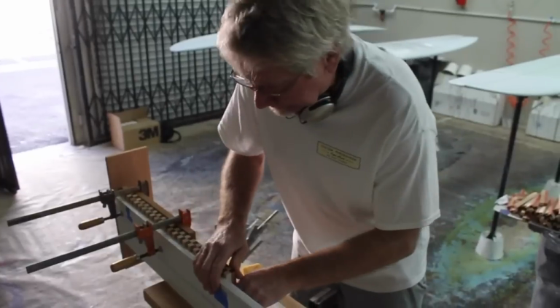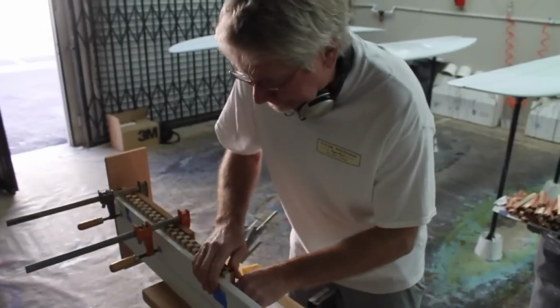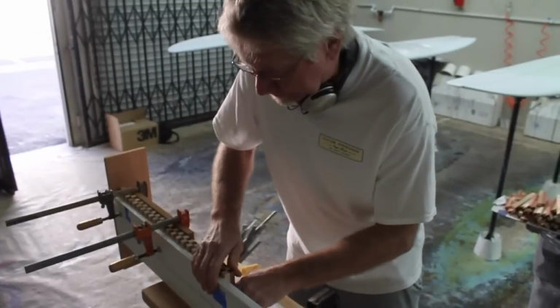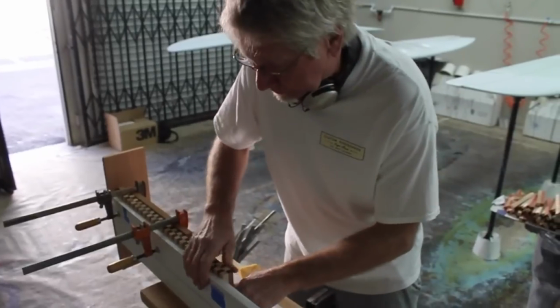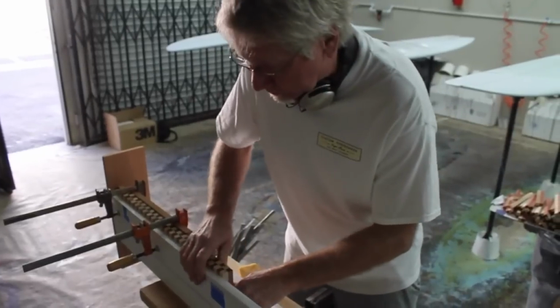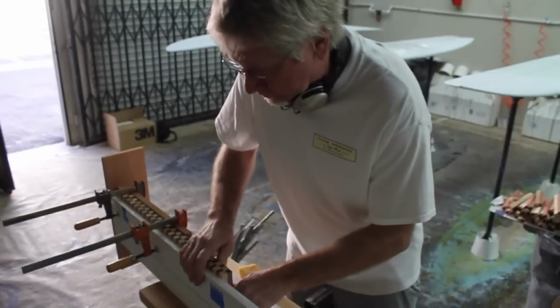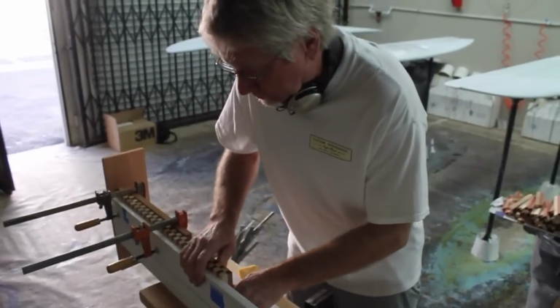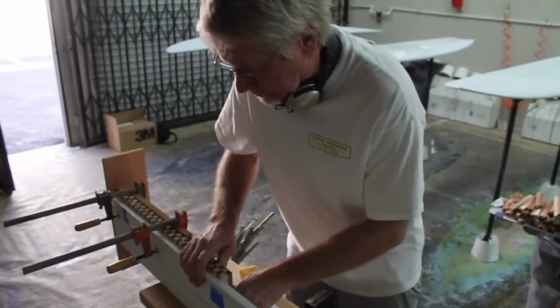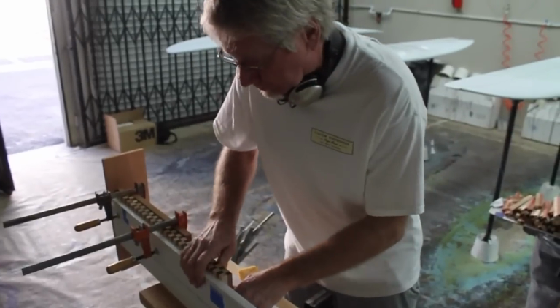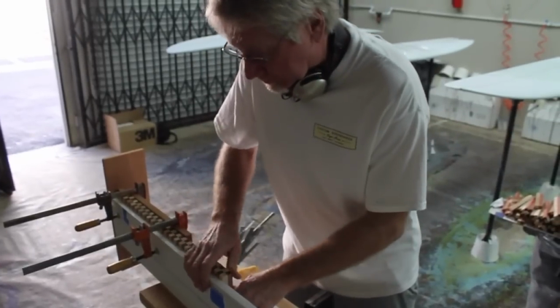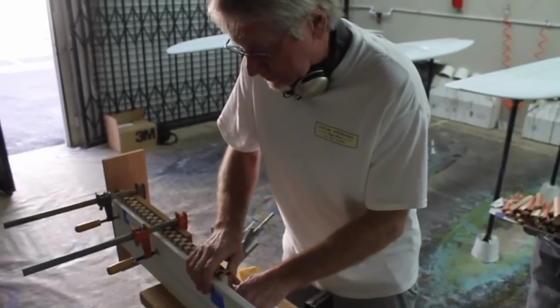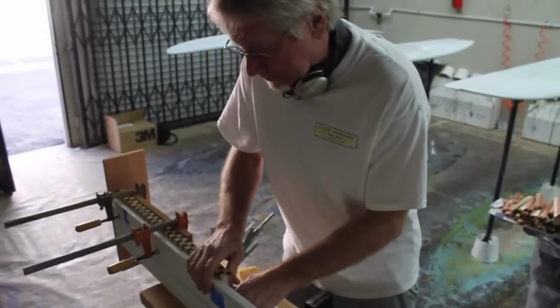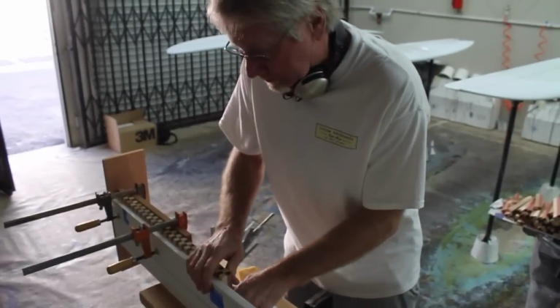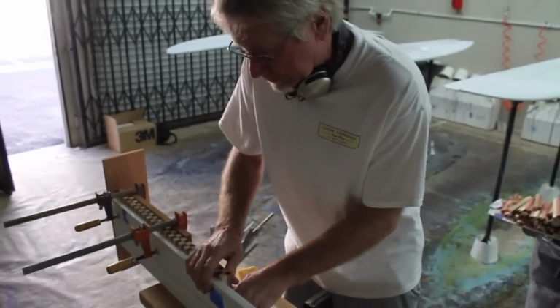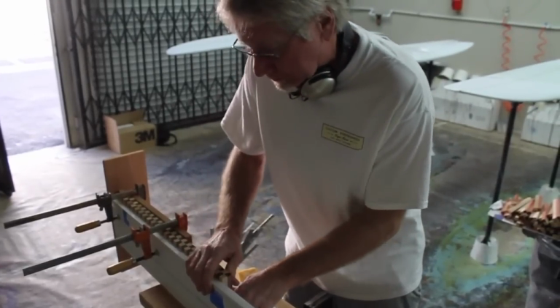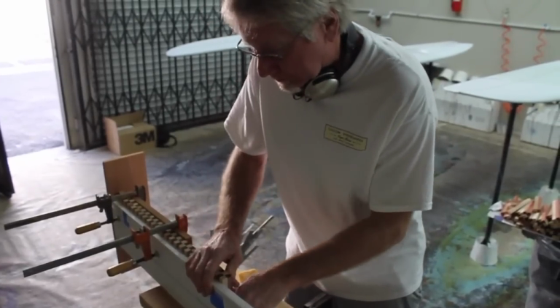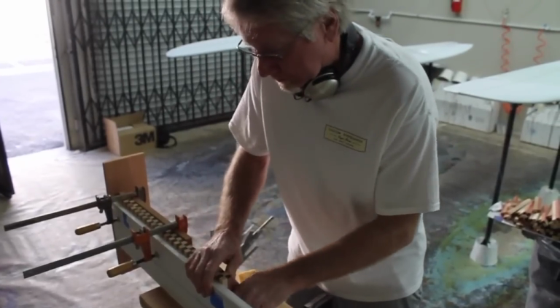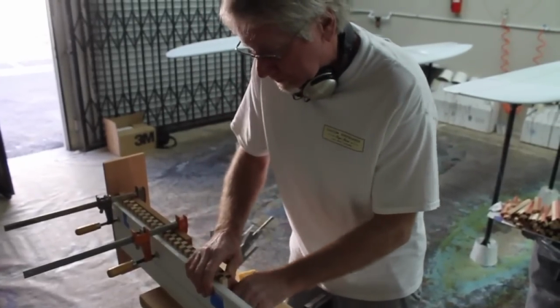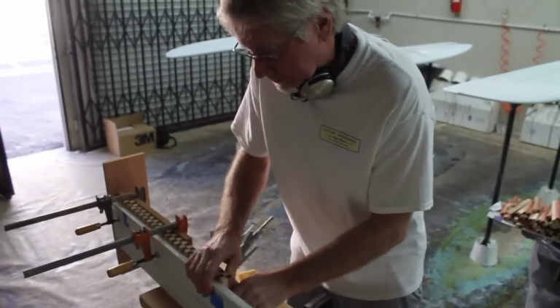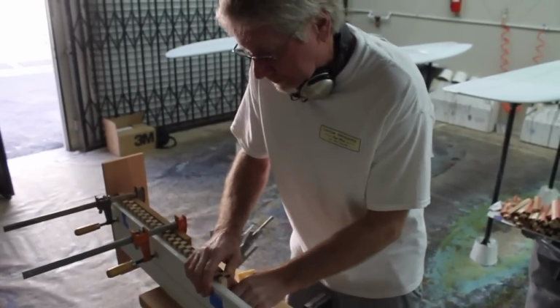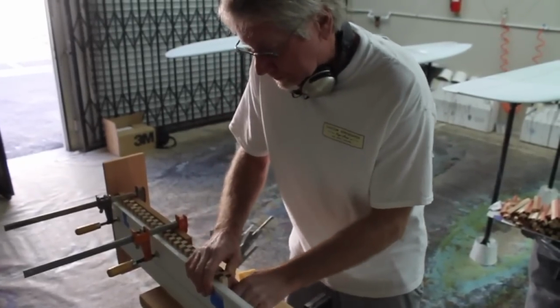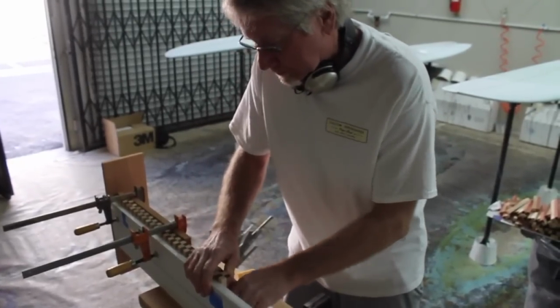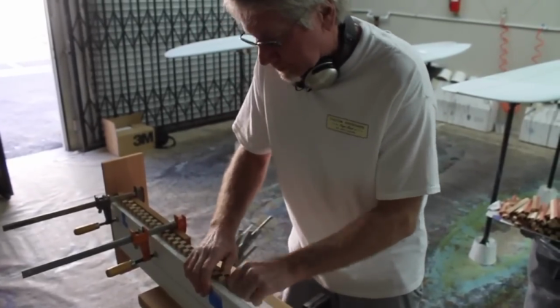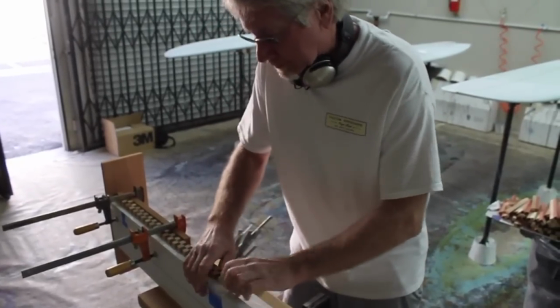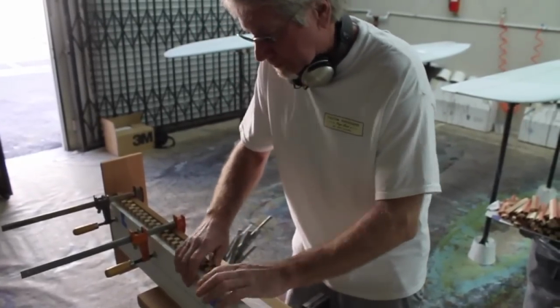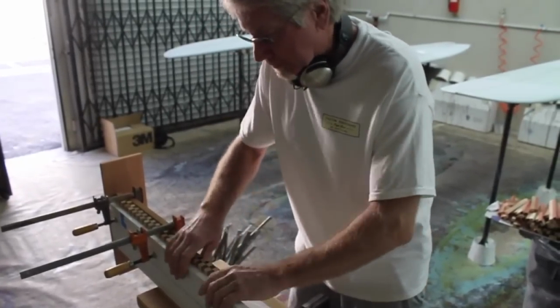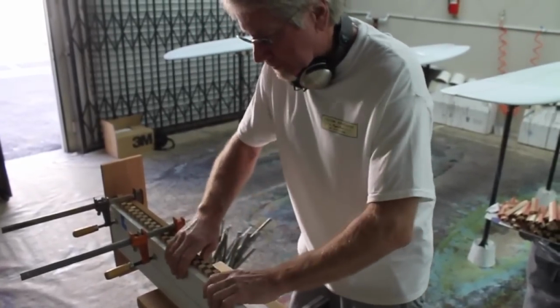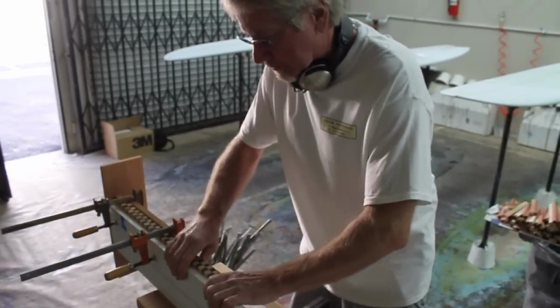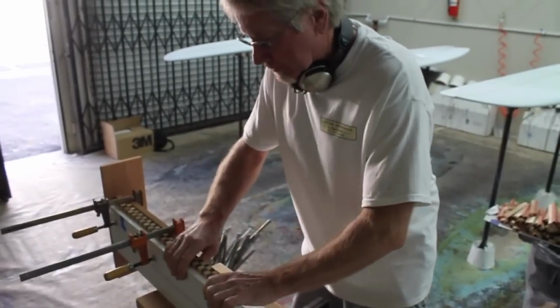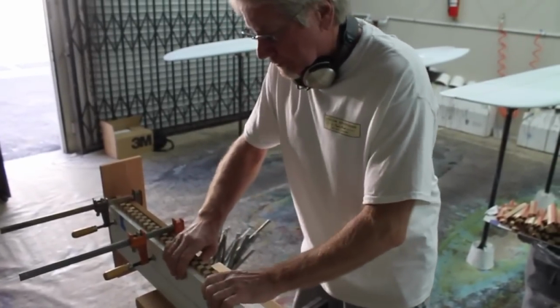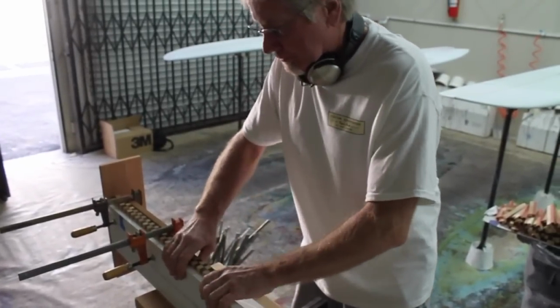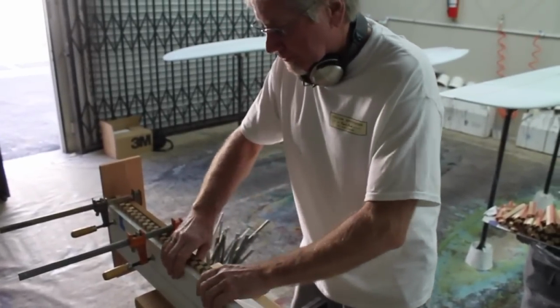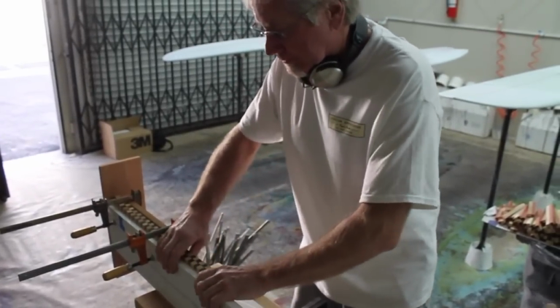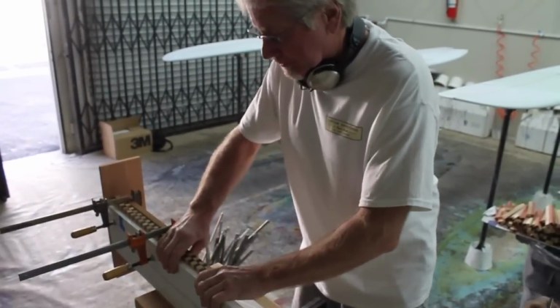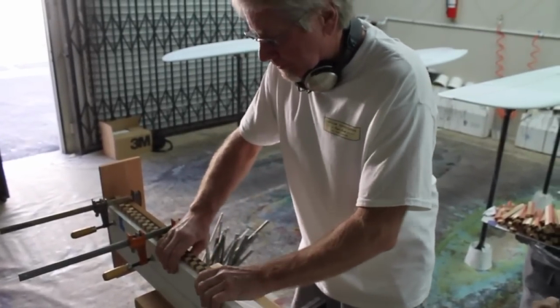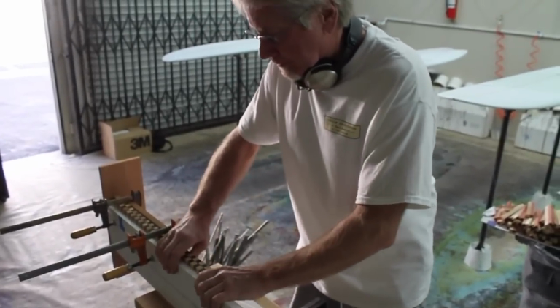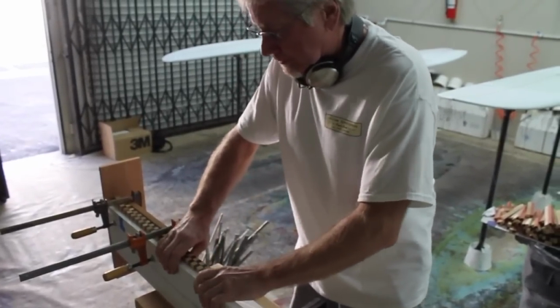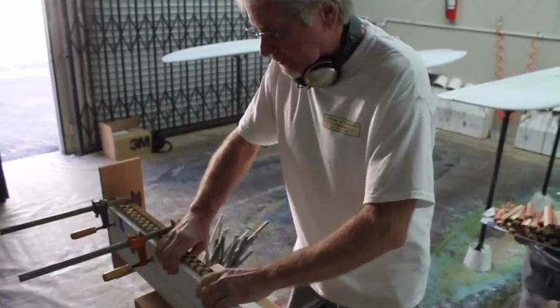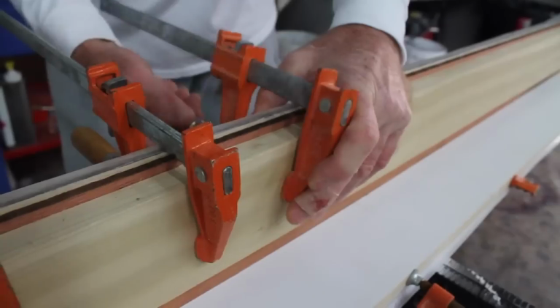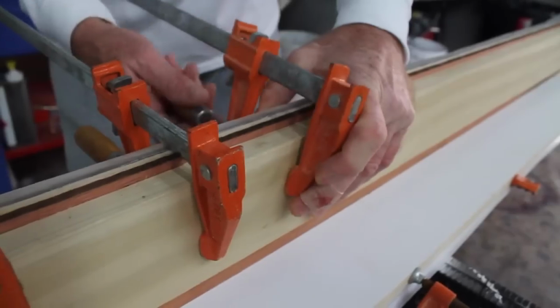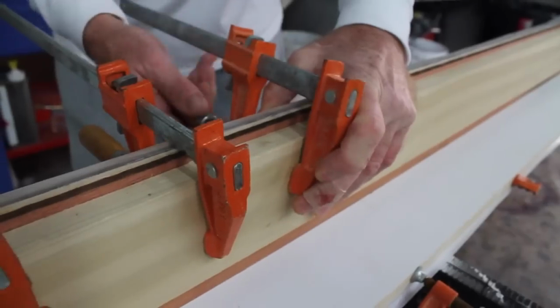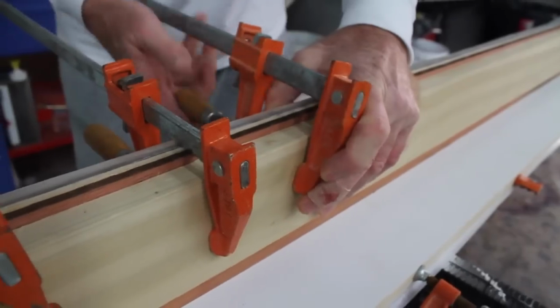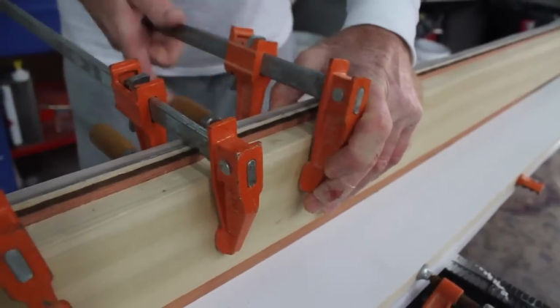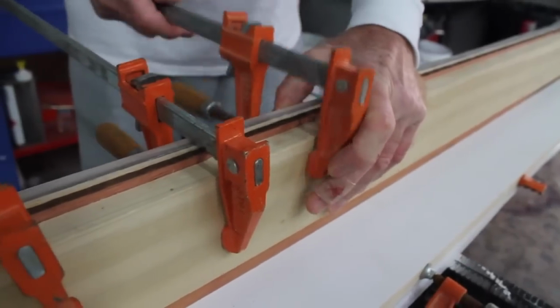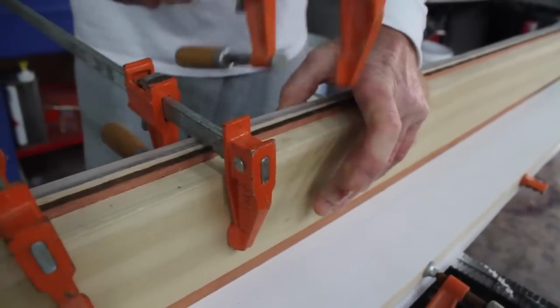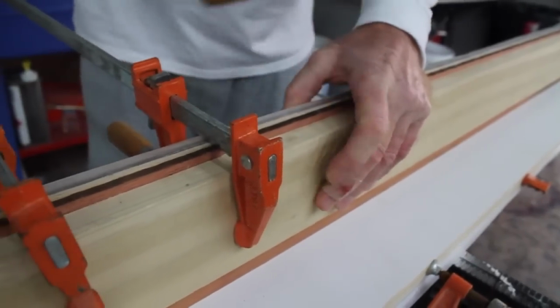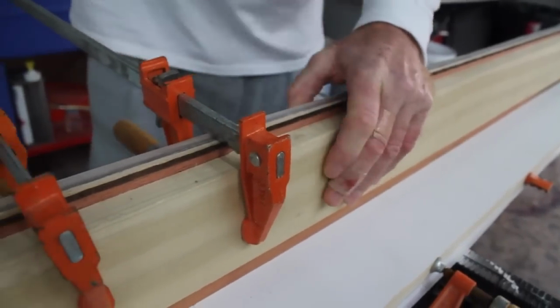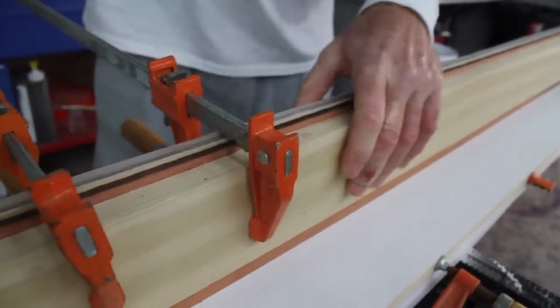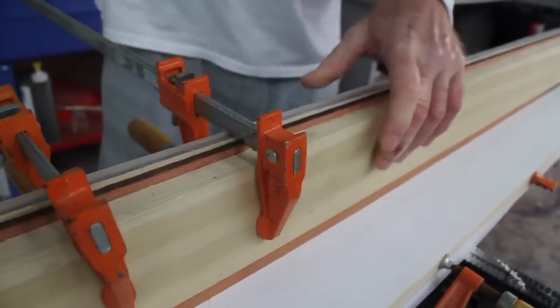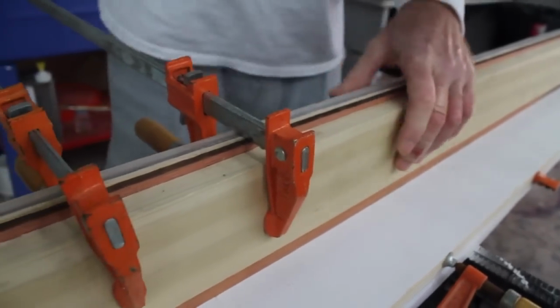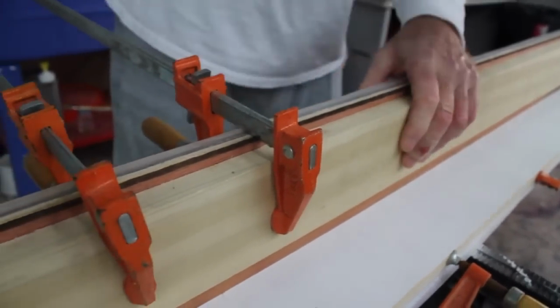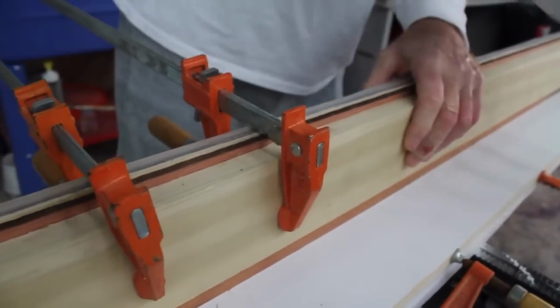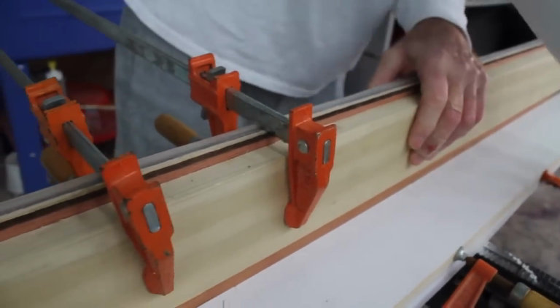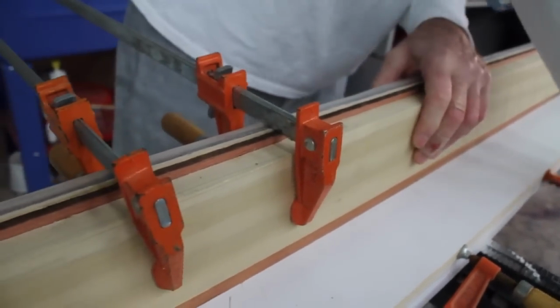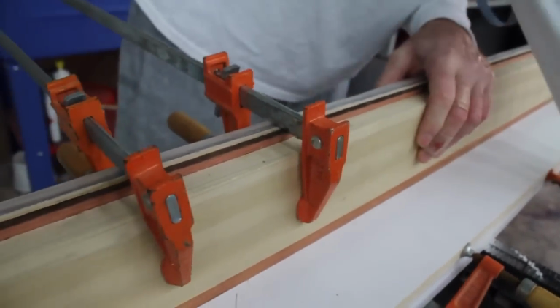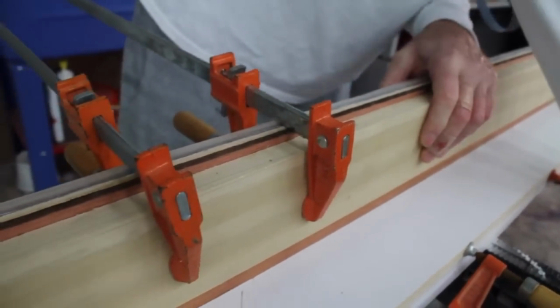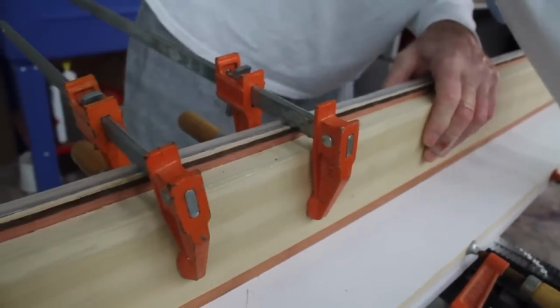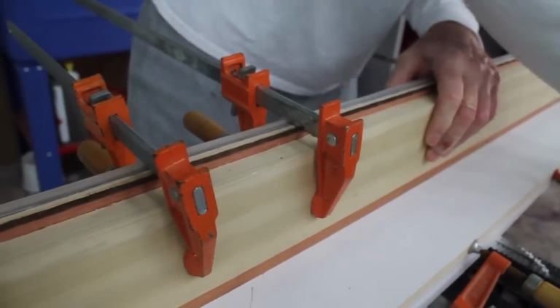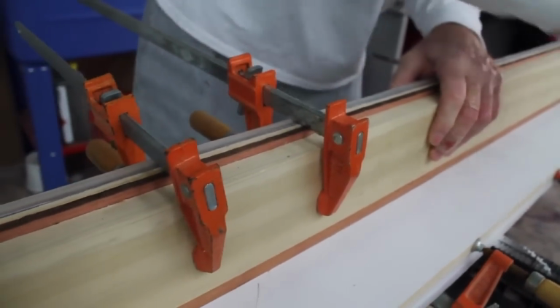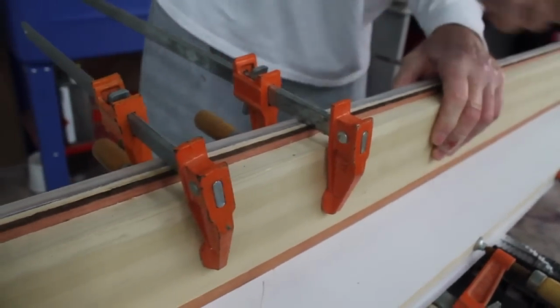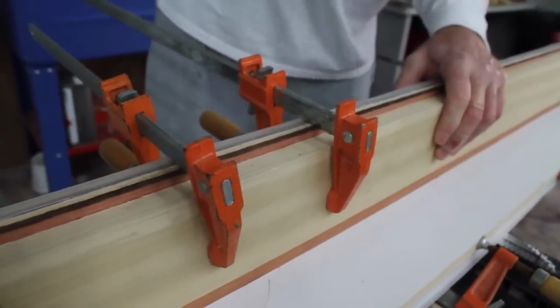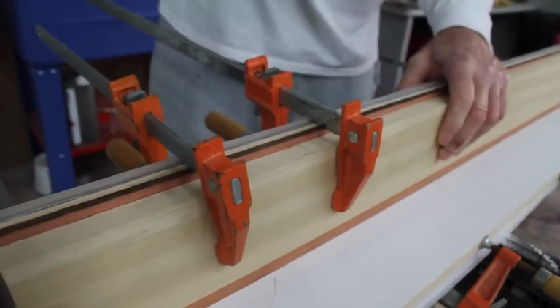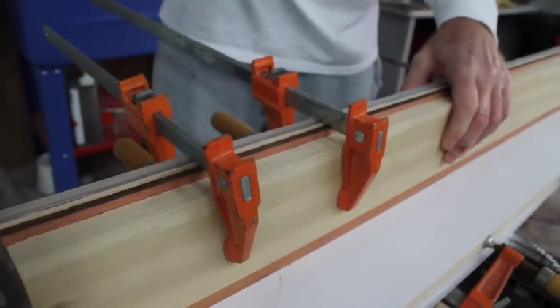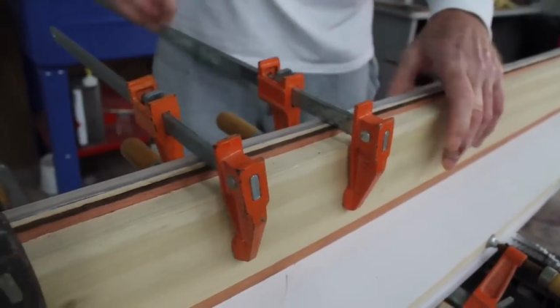I just glued it, and about every two feet I just clamped it, pounded it back, and just kept indexing.